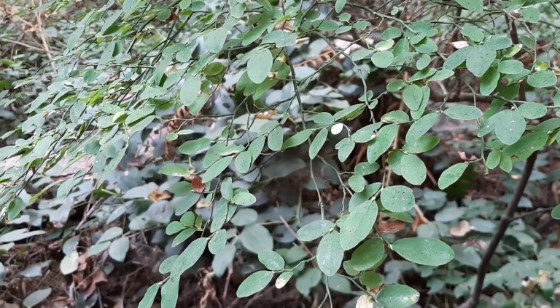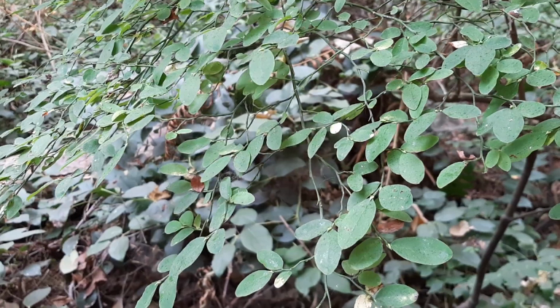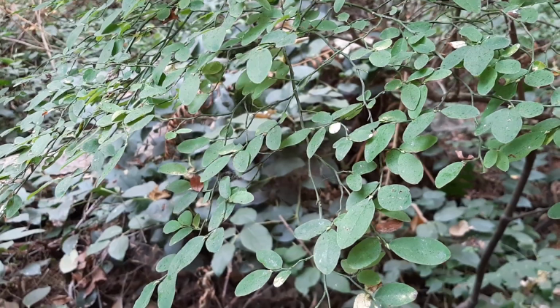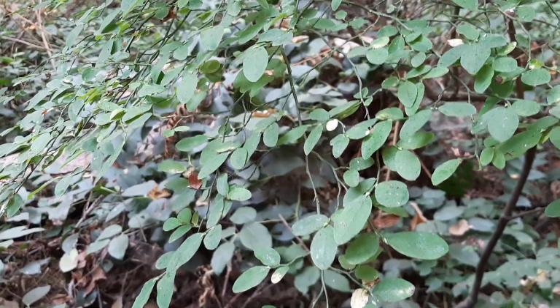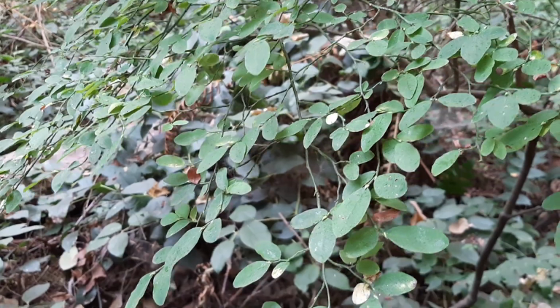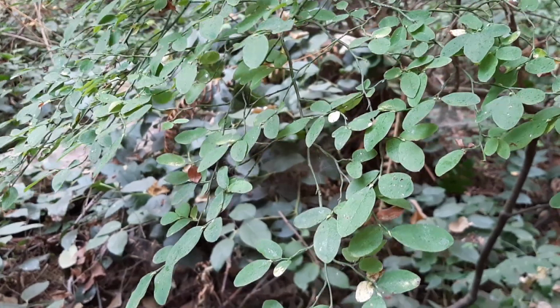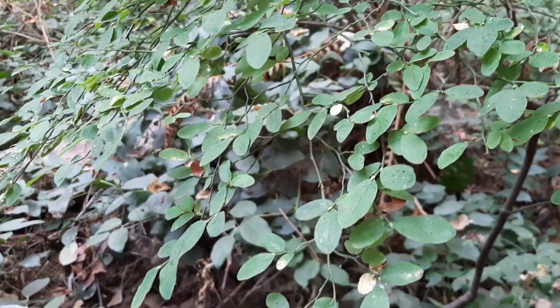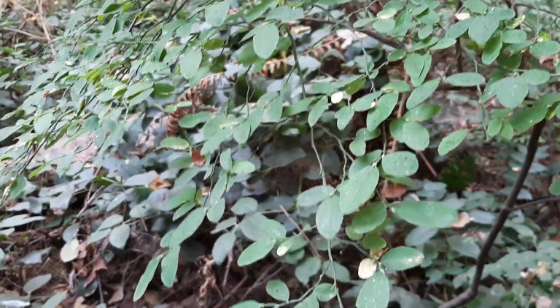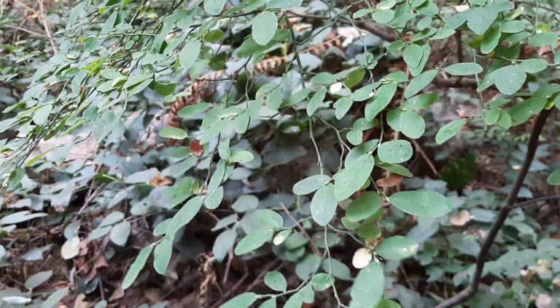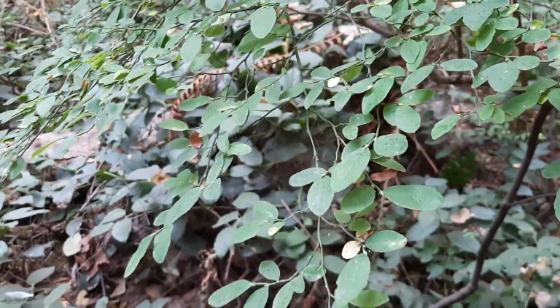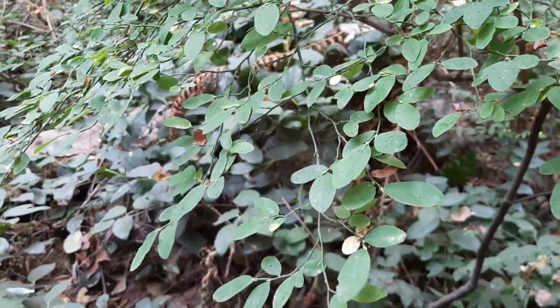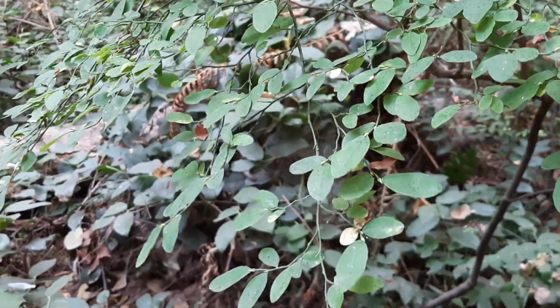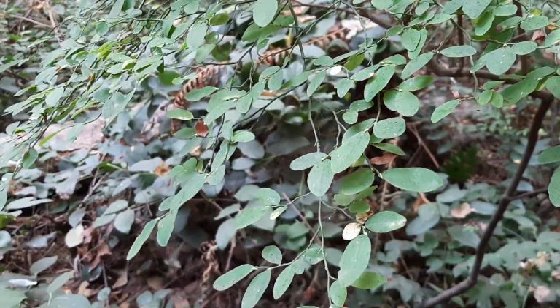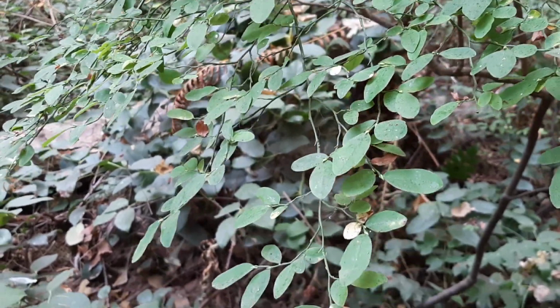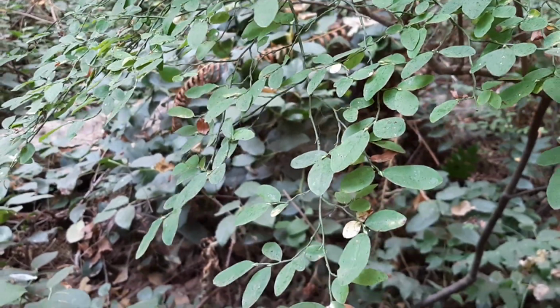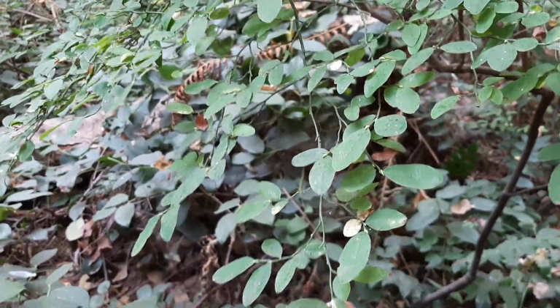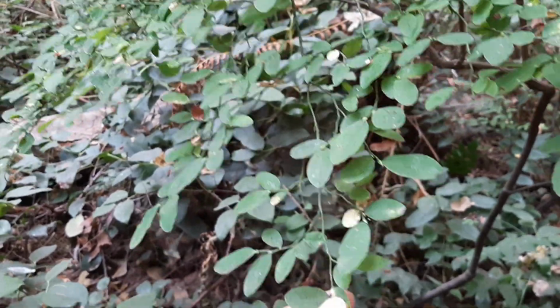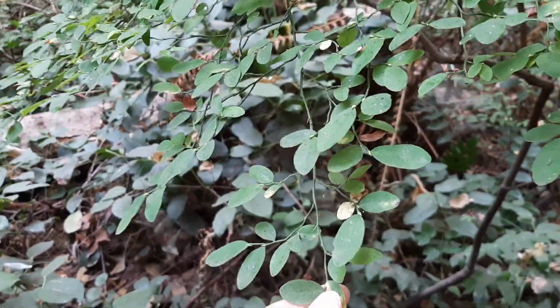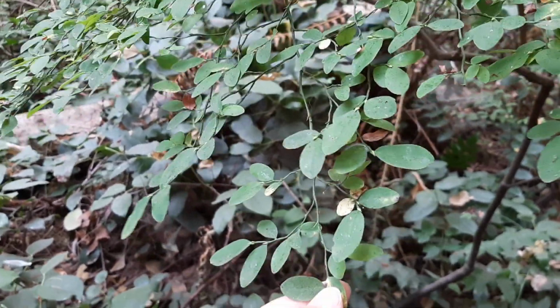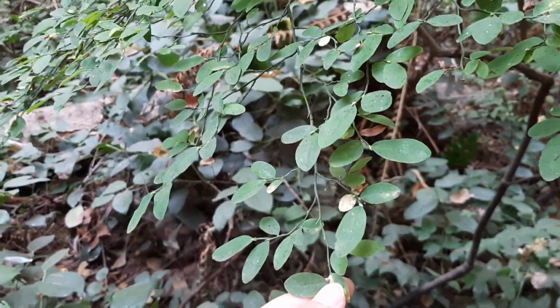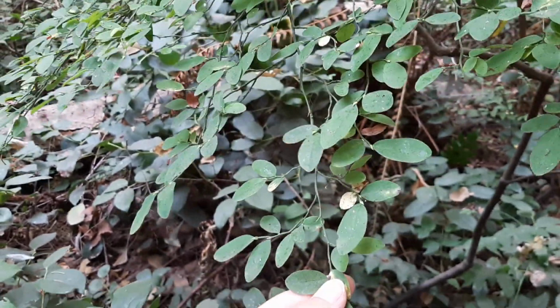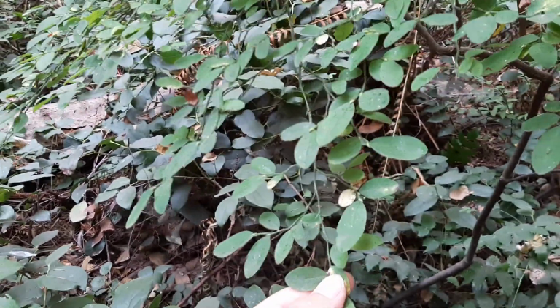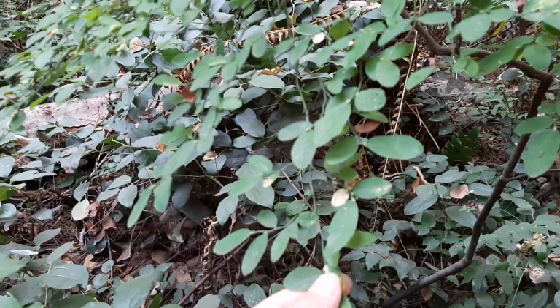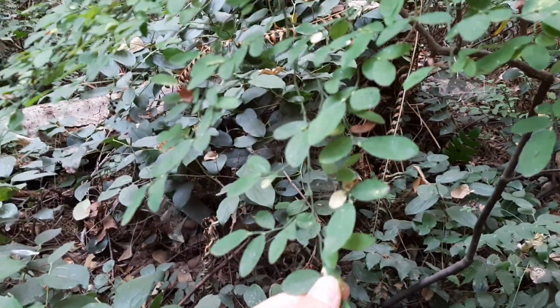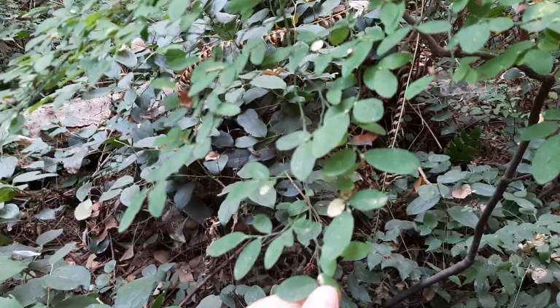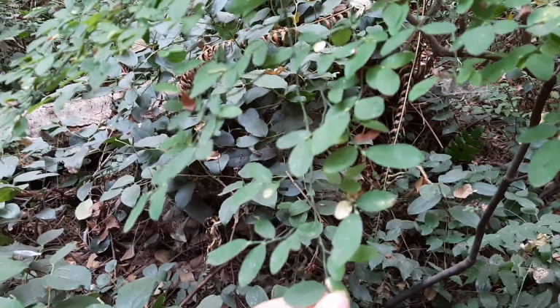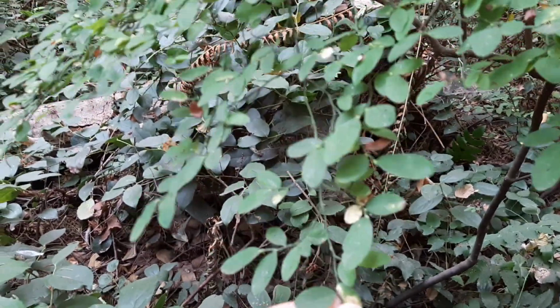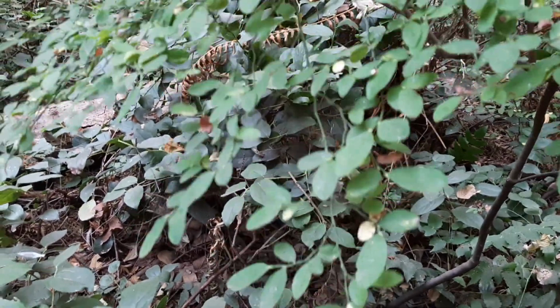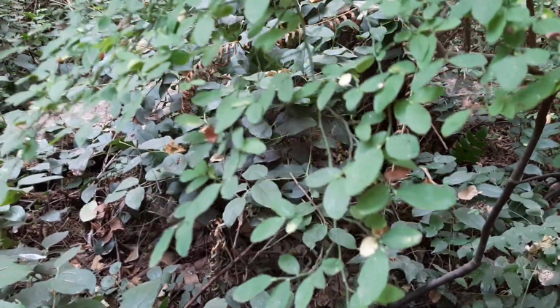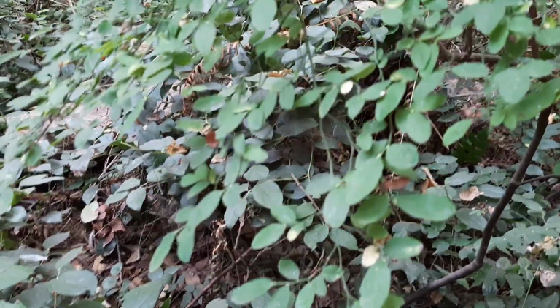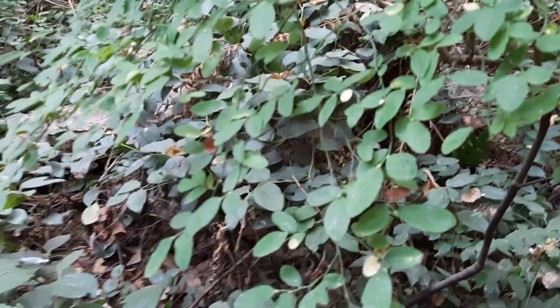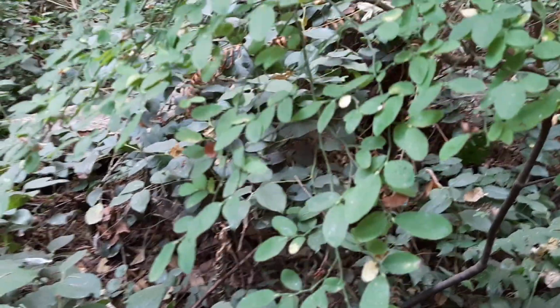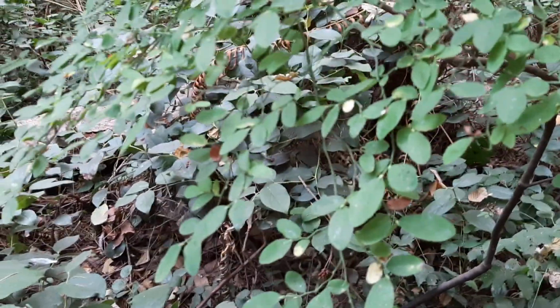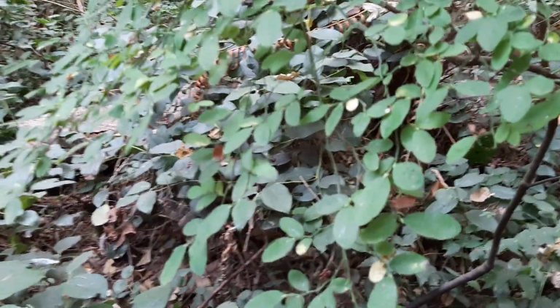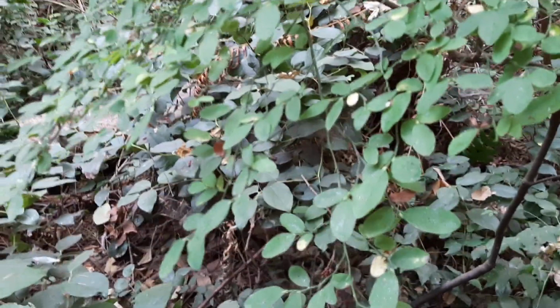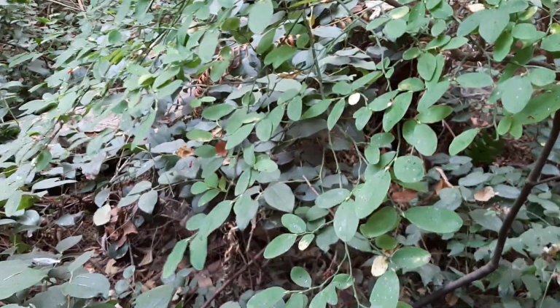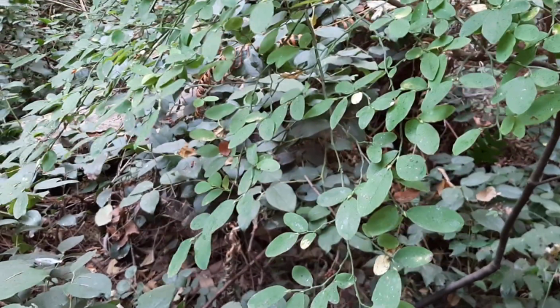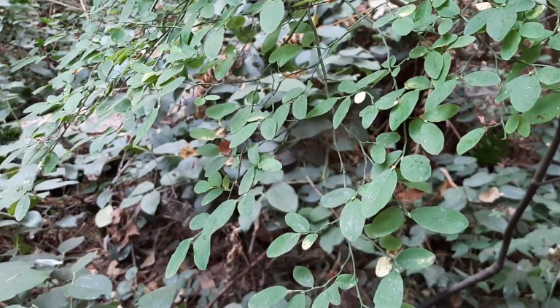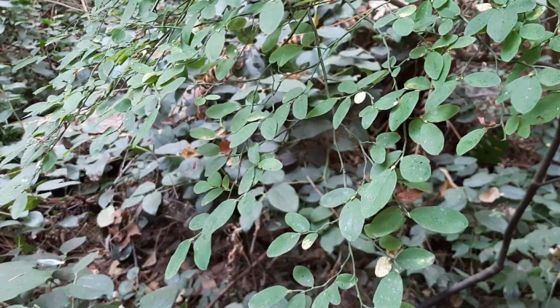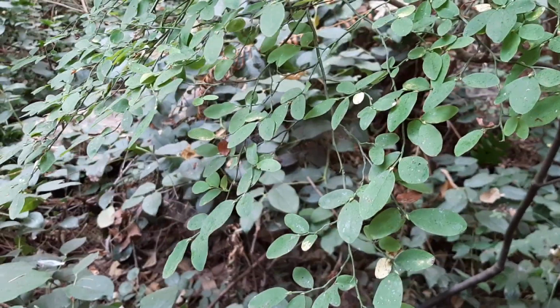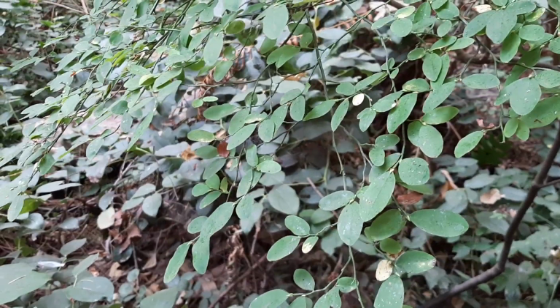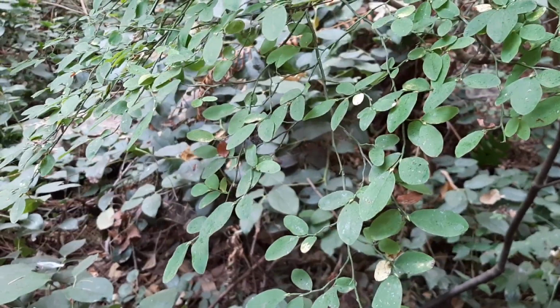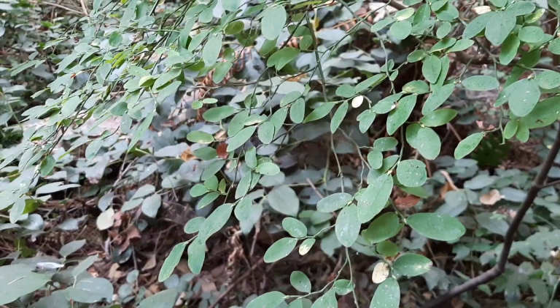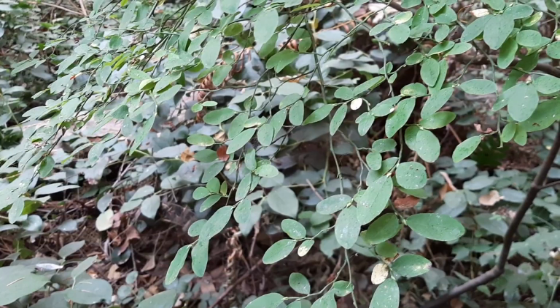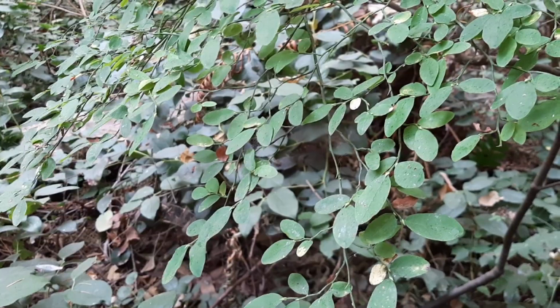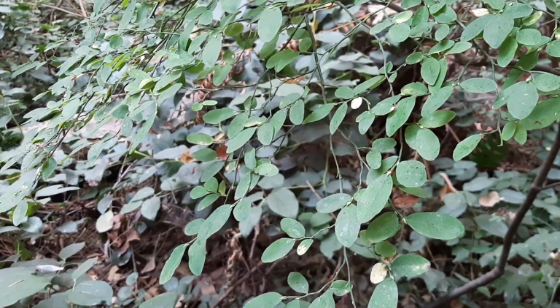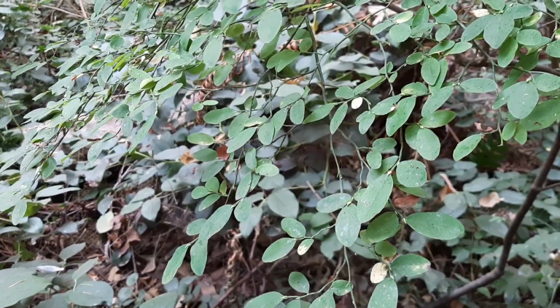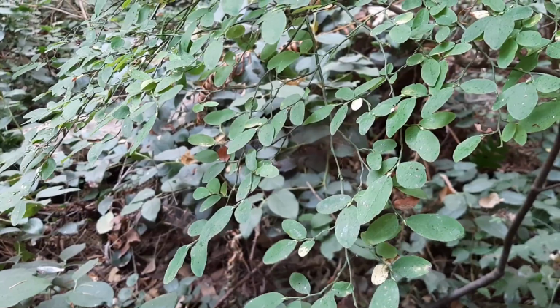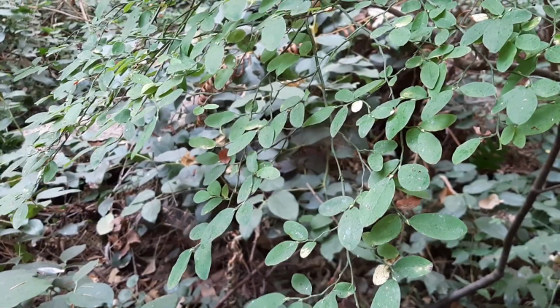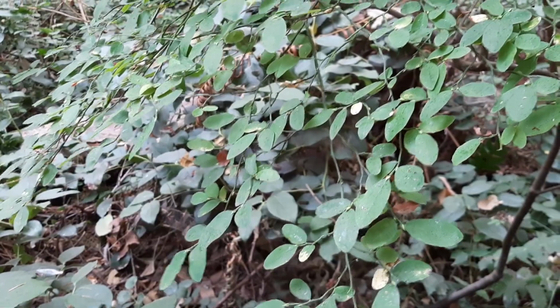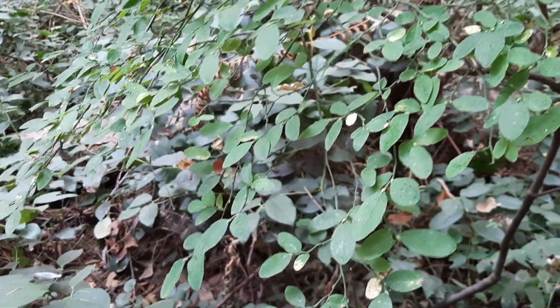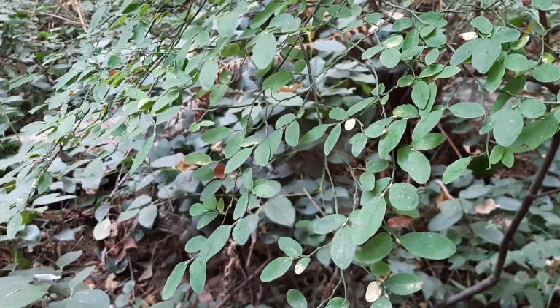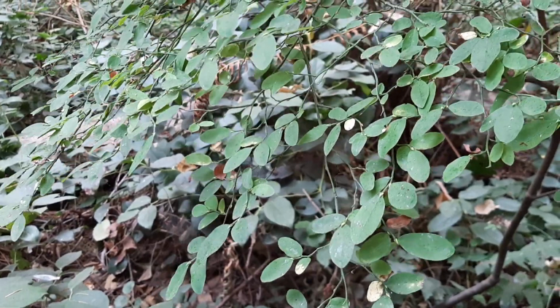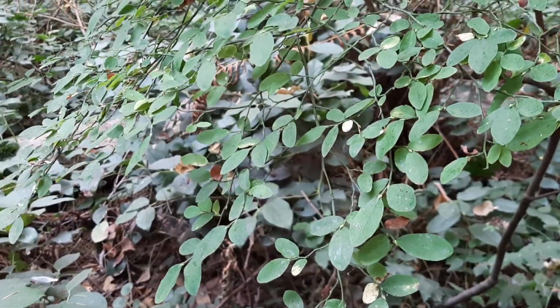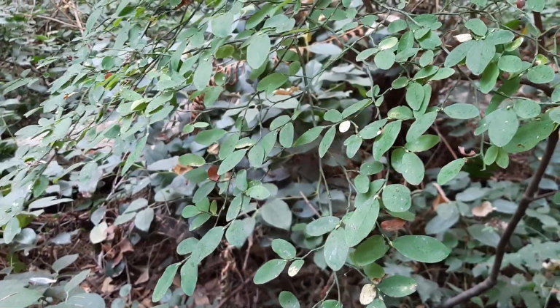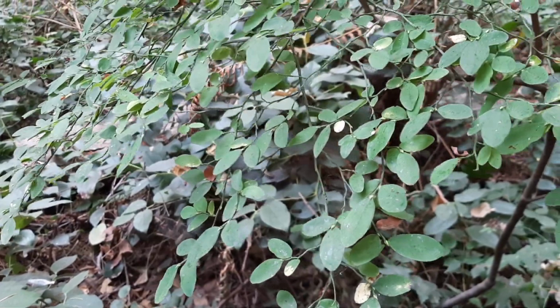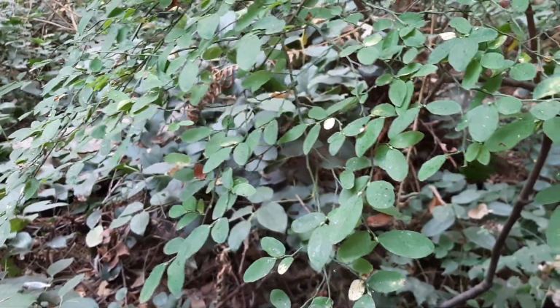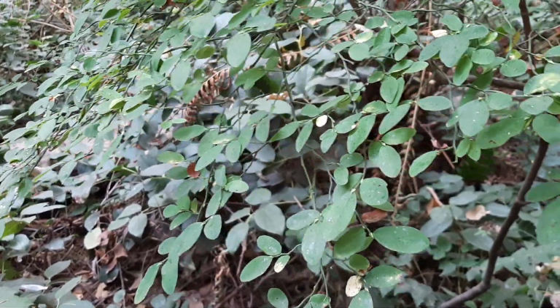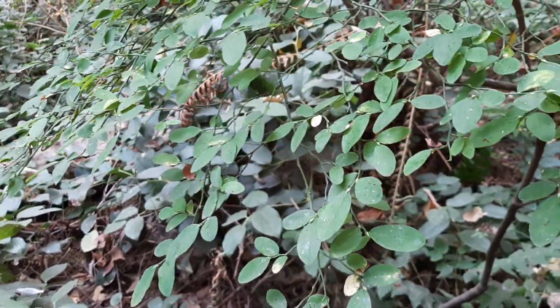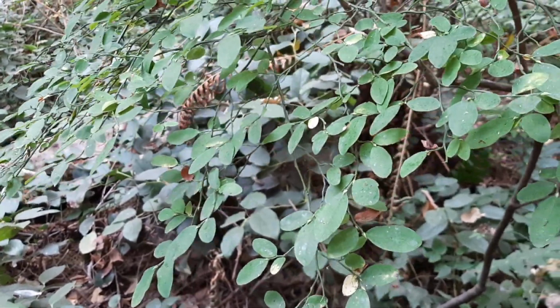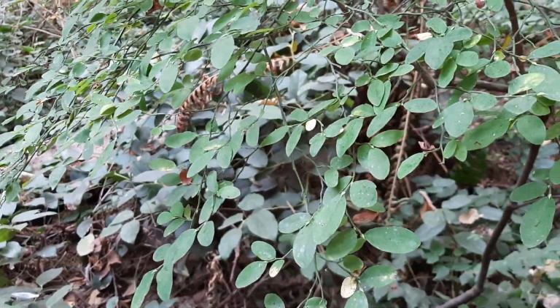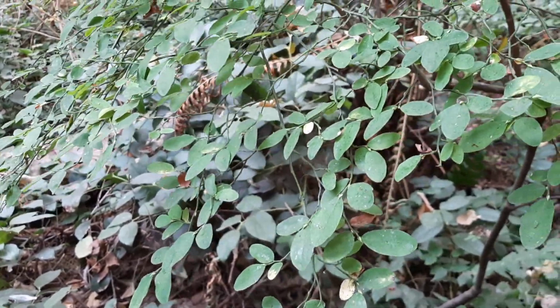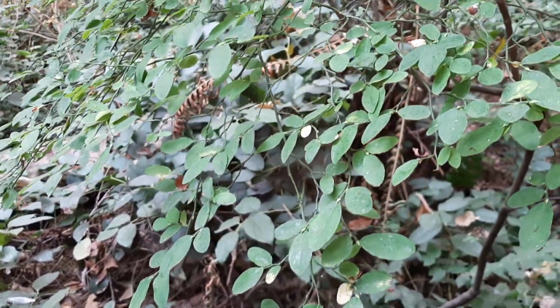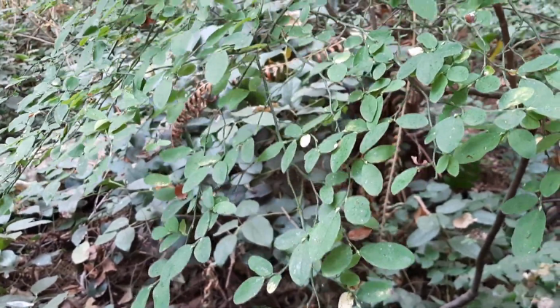Here is a super common plant in Pacific Spirit Park. It is Vaccinium parvifolium, which is red huckleberry.